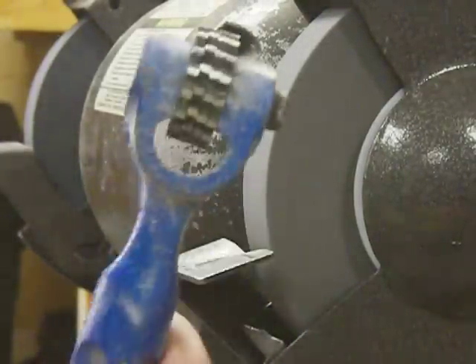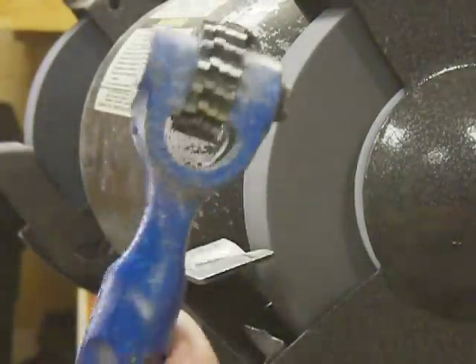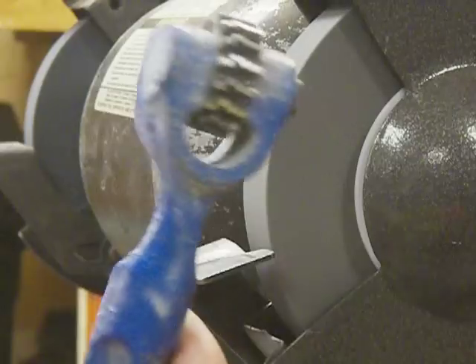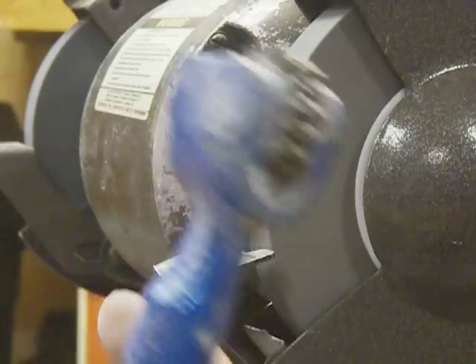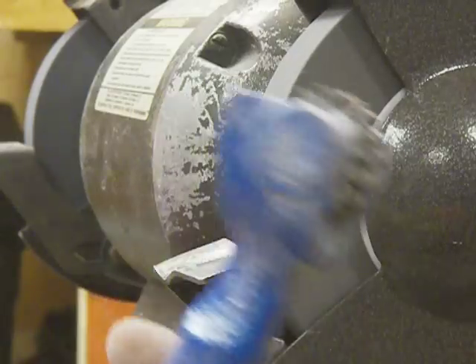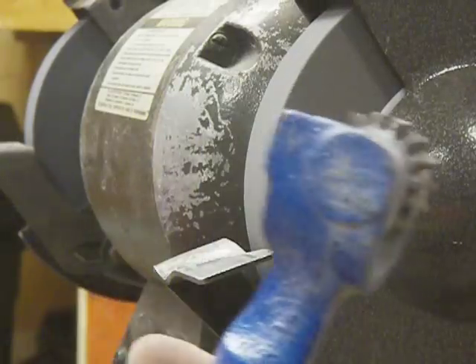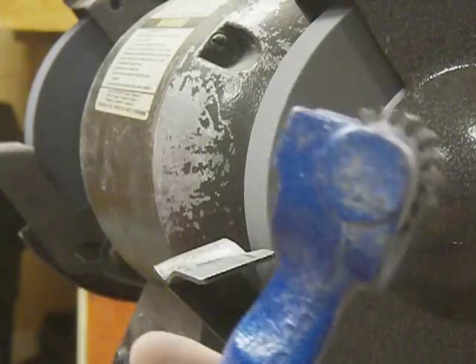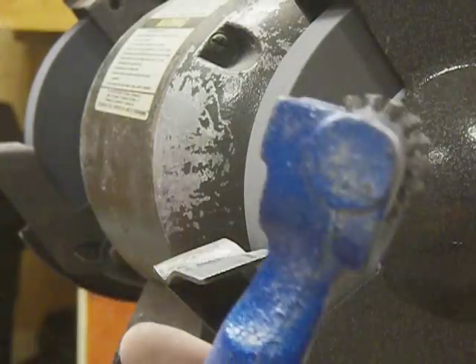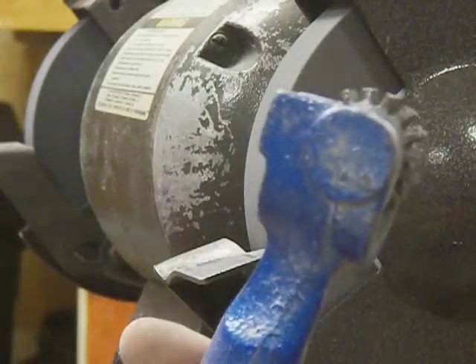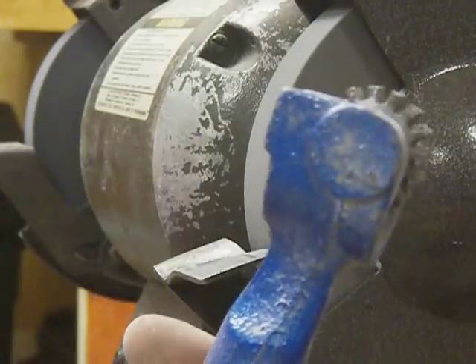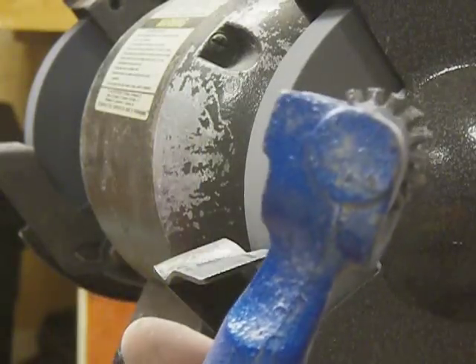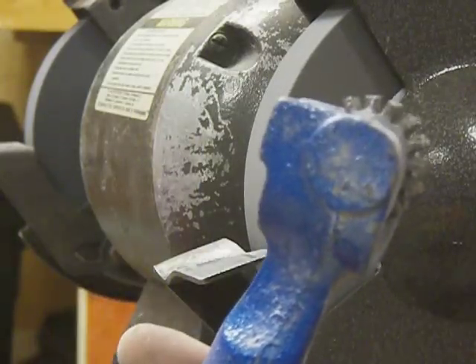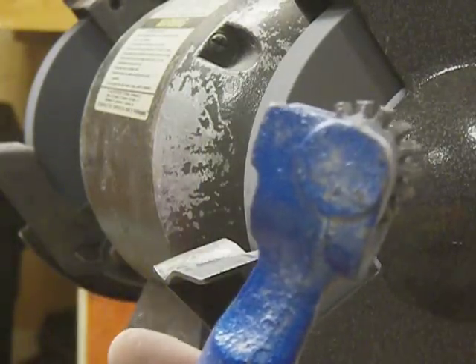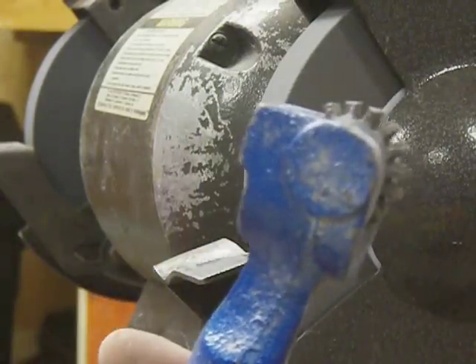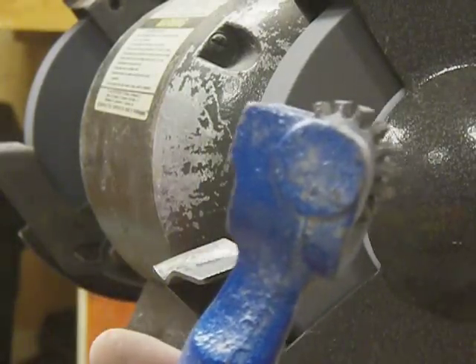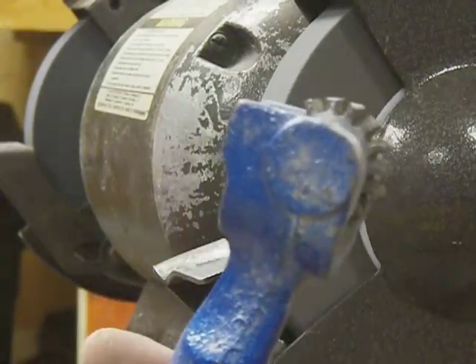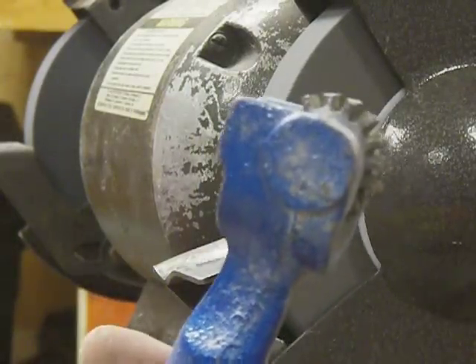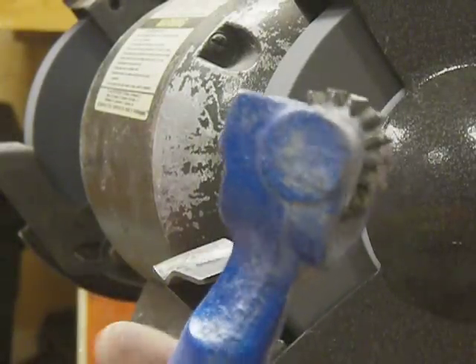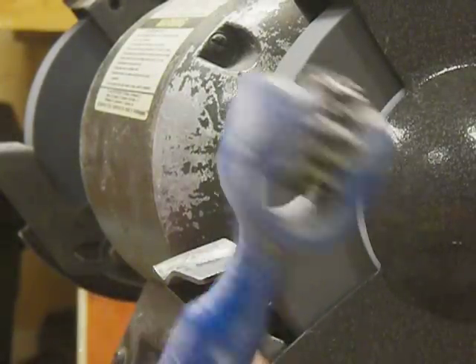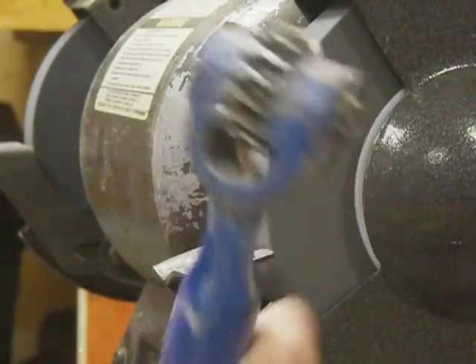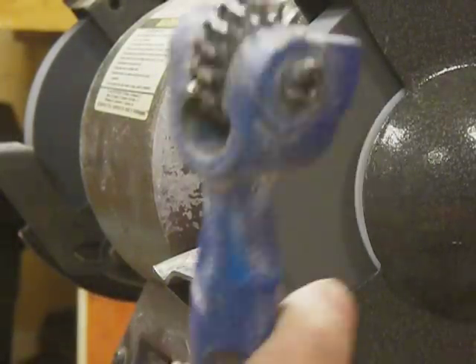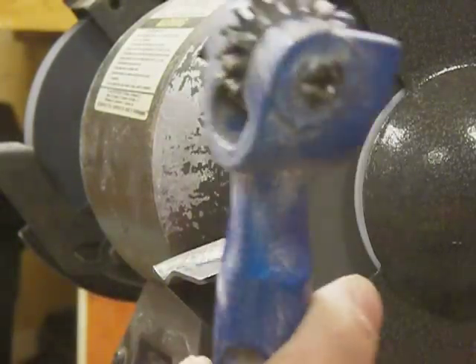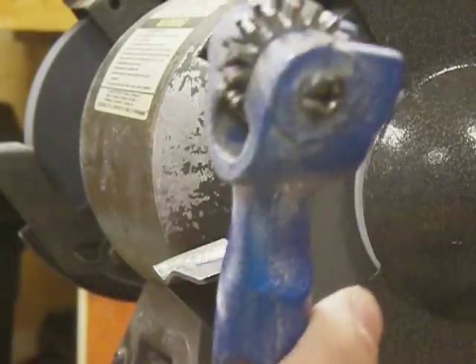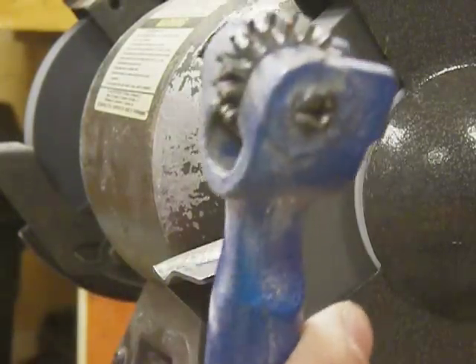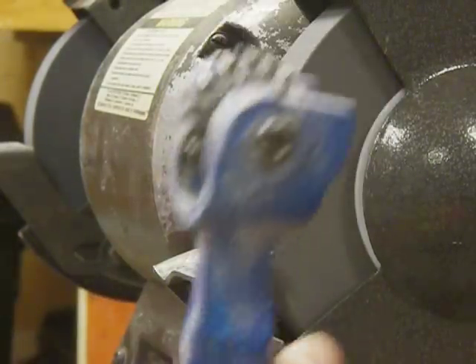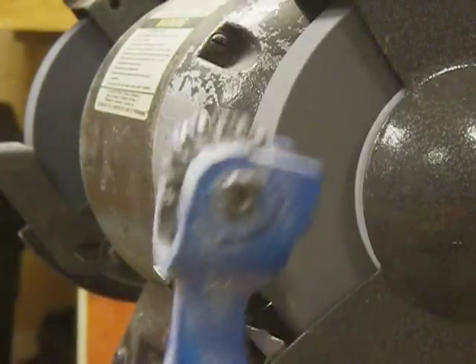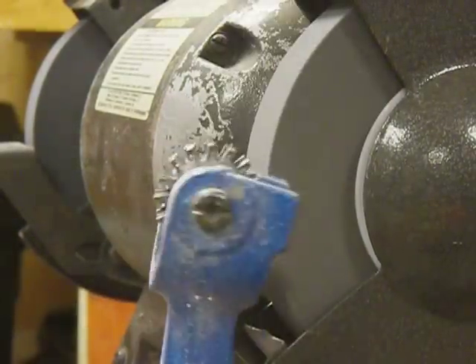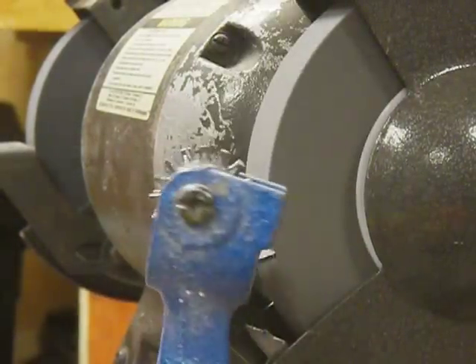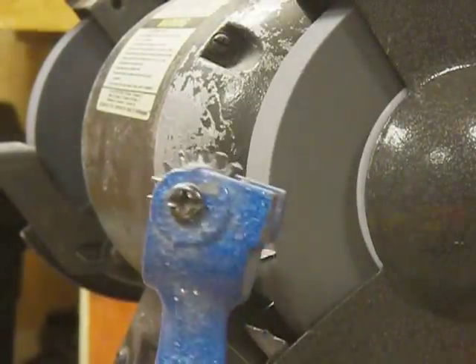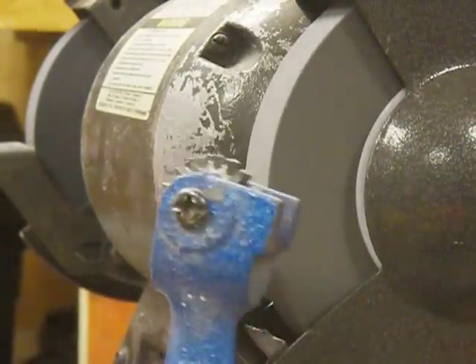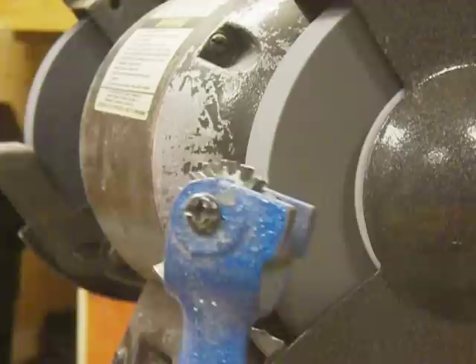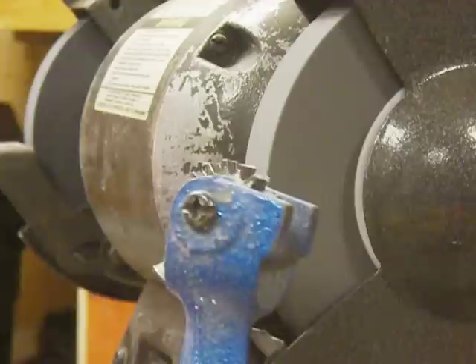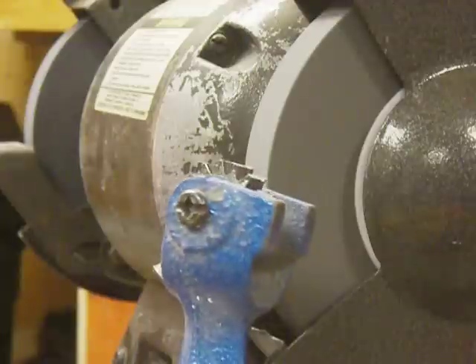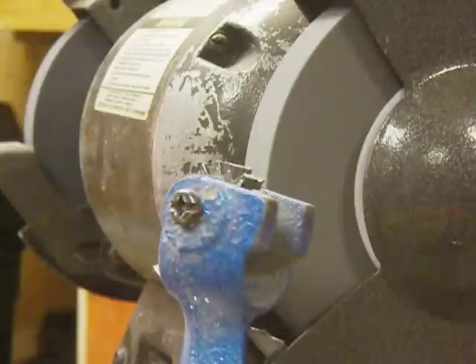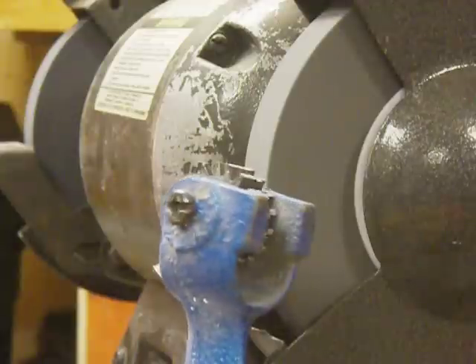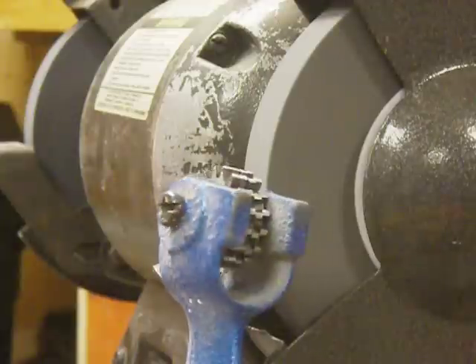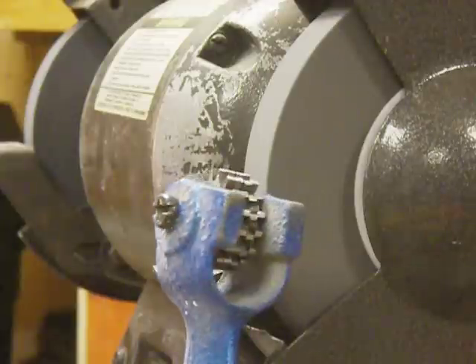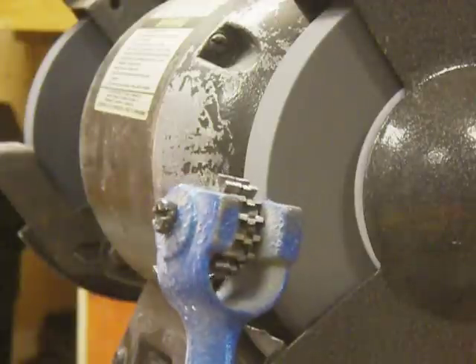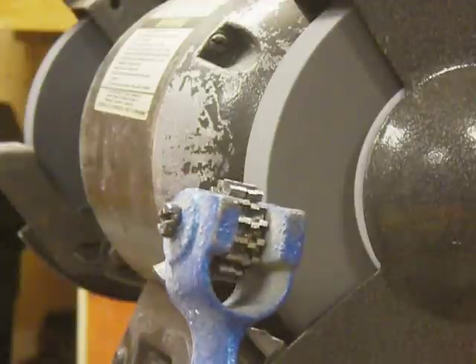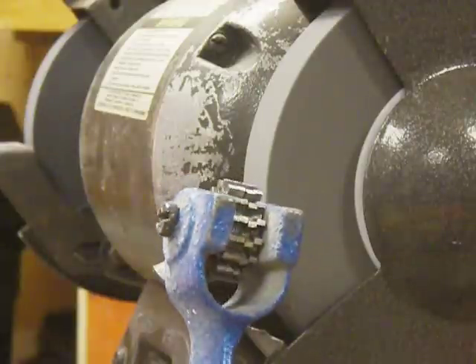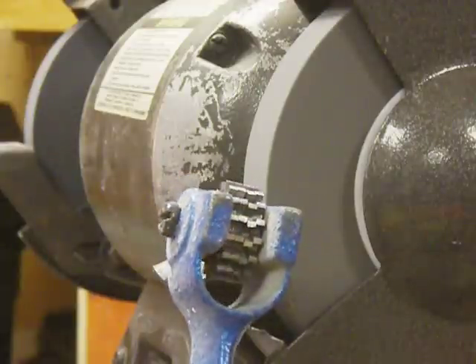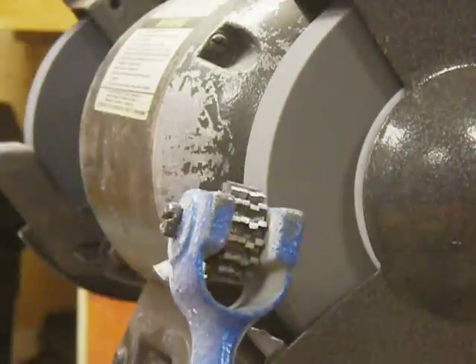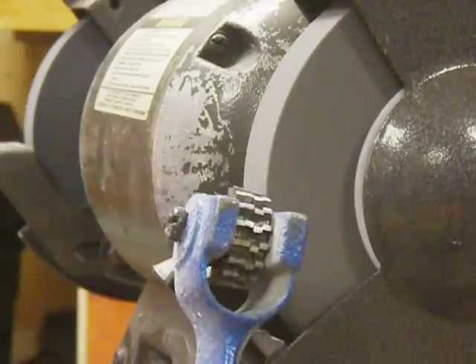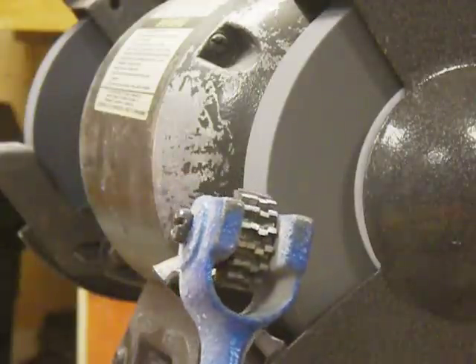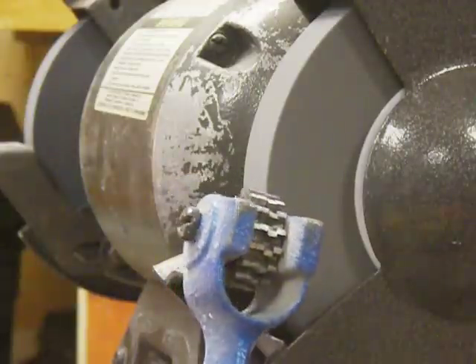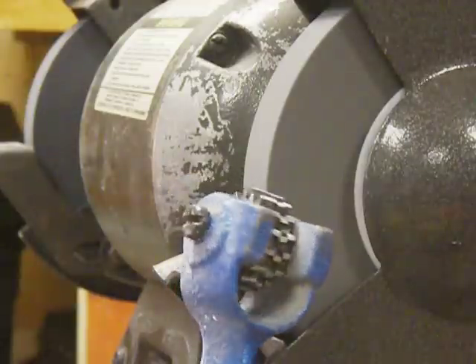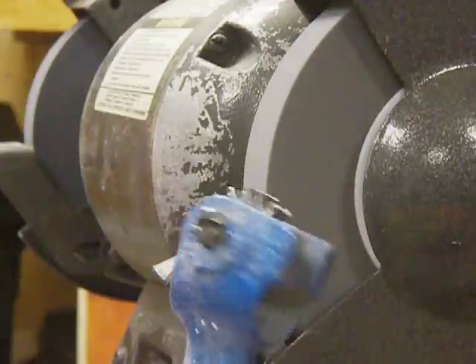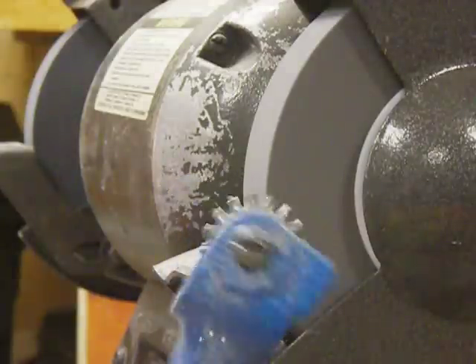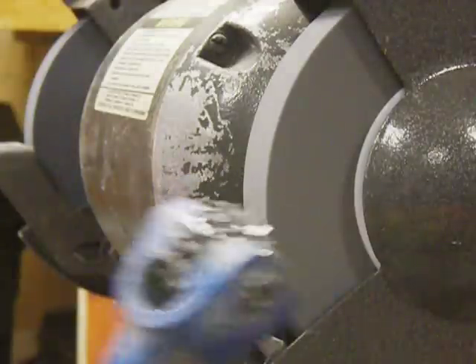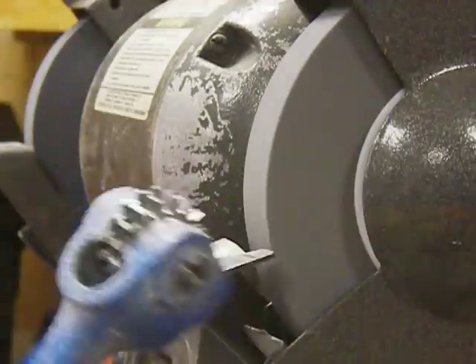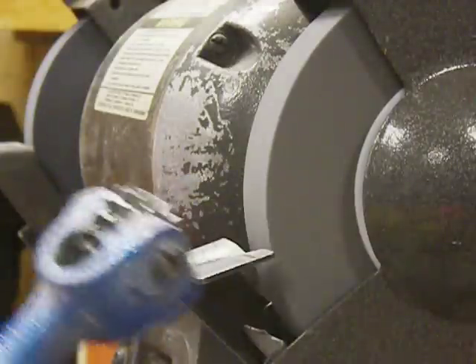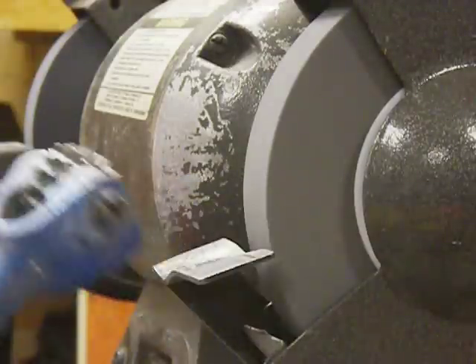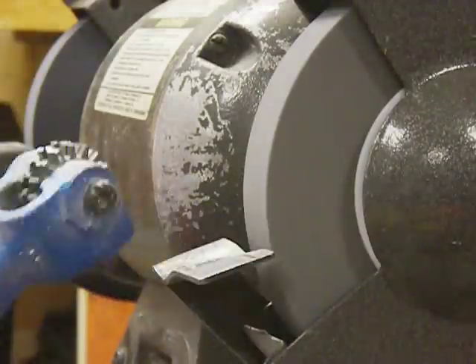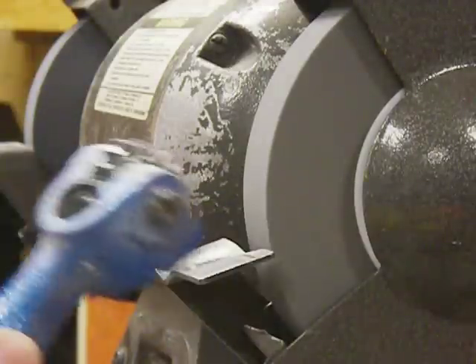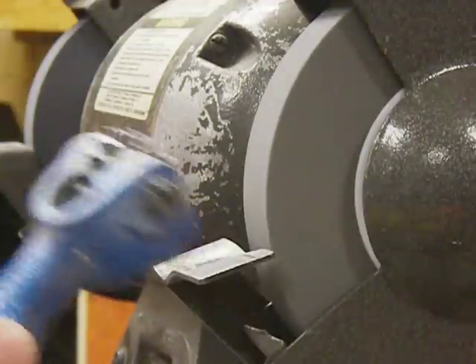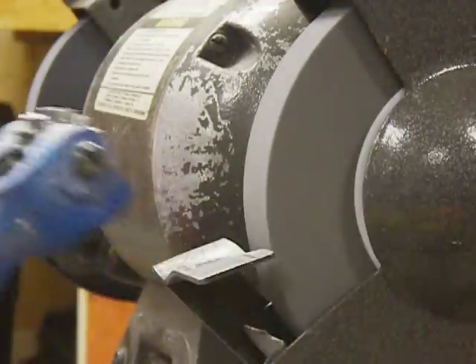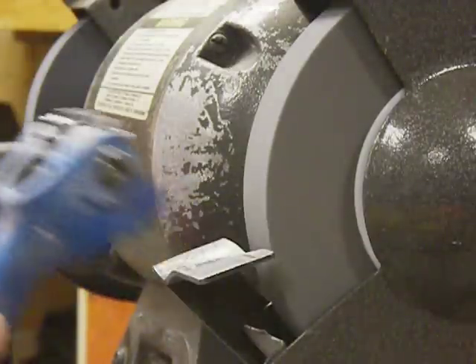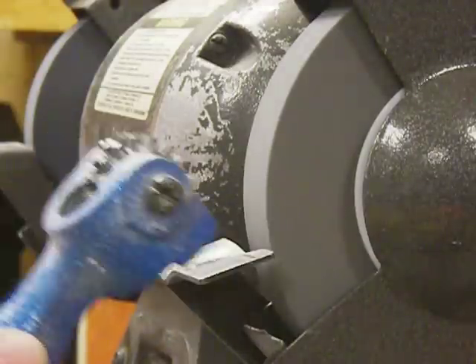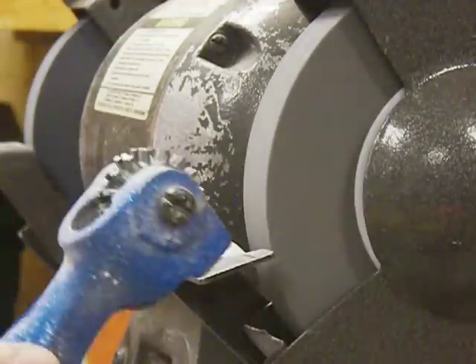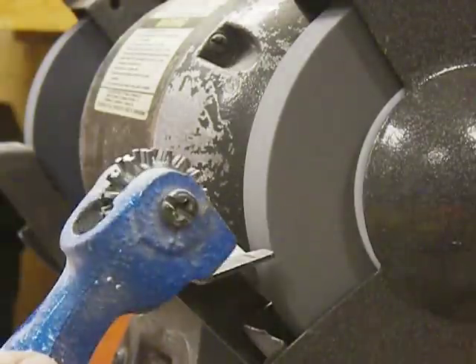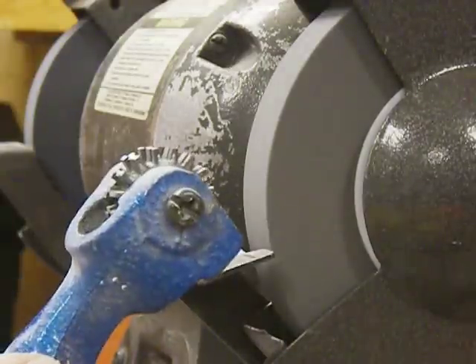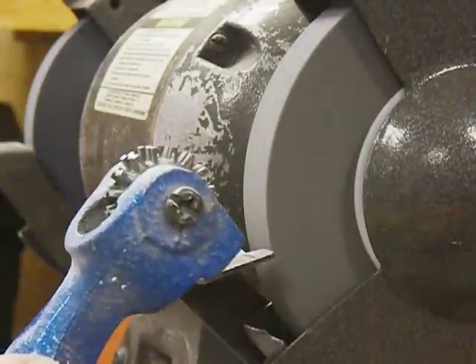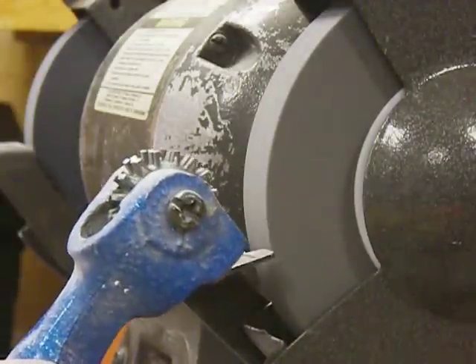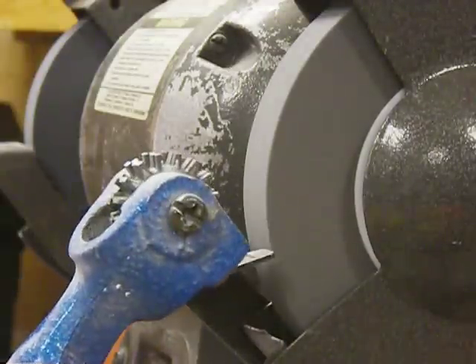That's basically how you use the tool. It doesn't take much off — it depends on how long you're grinding here.